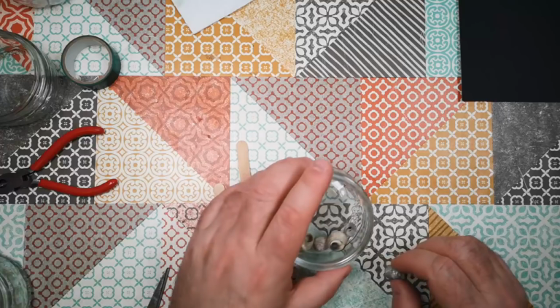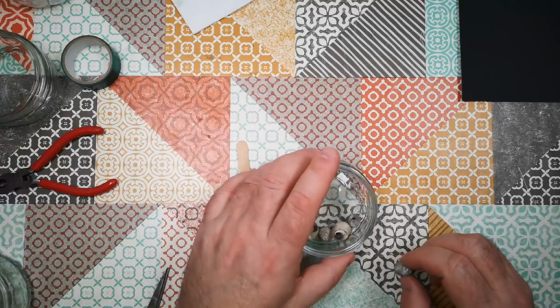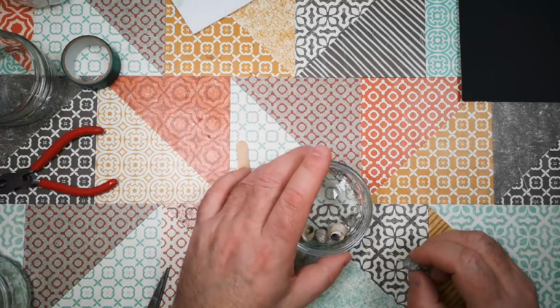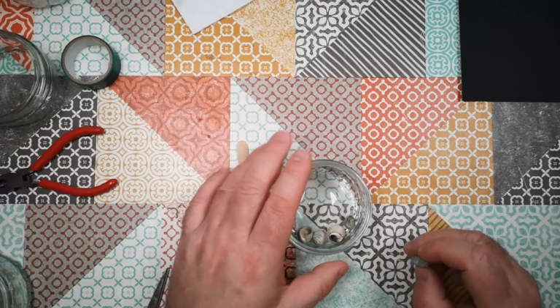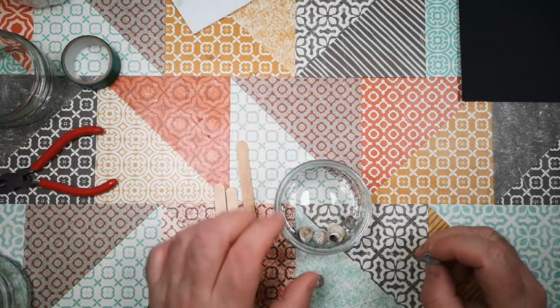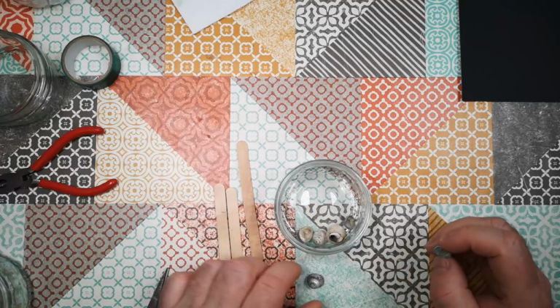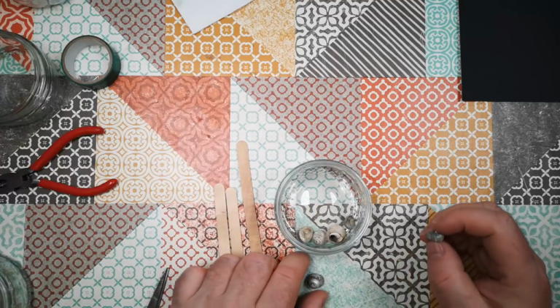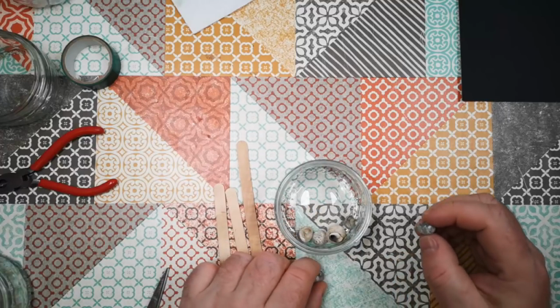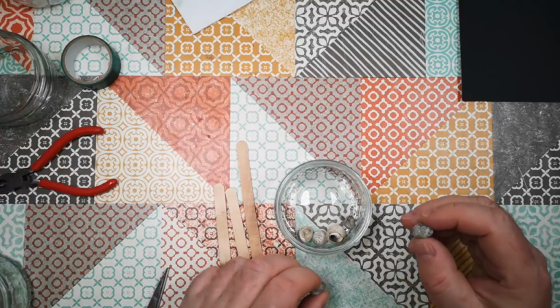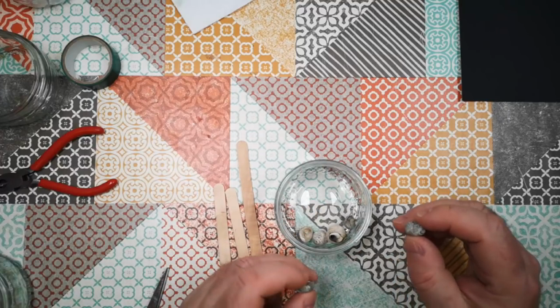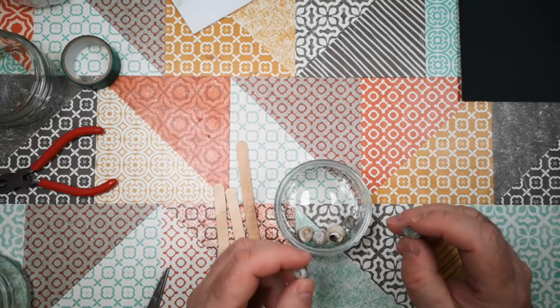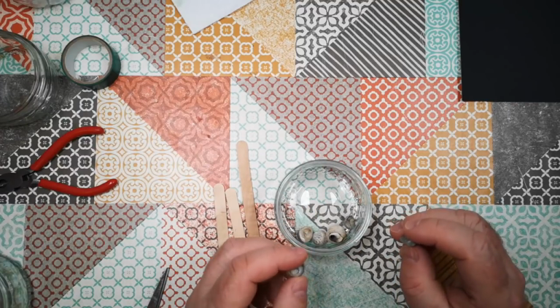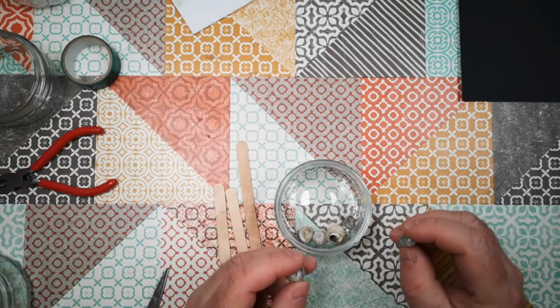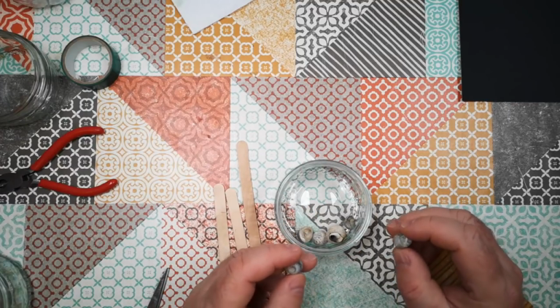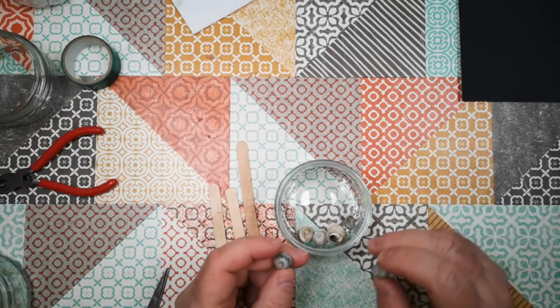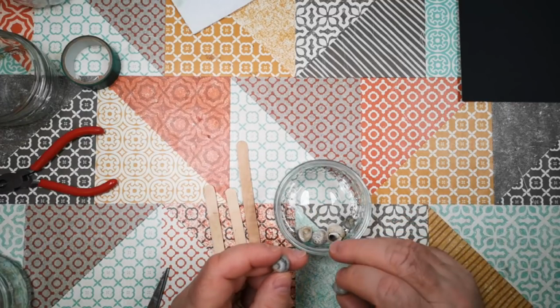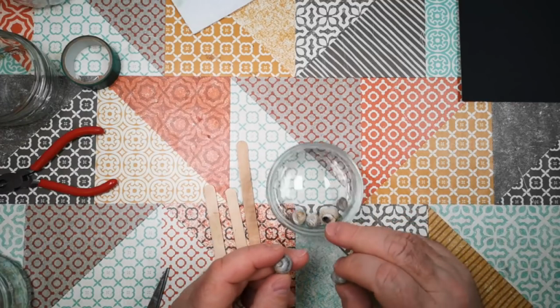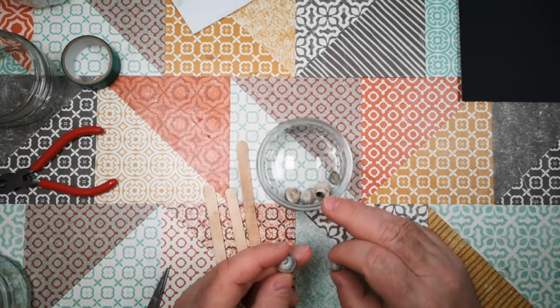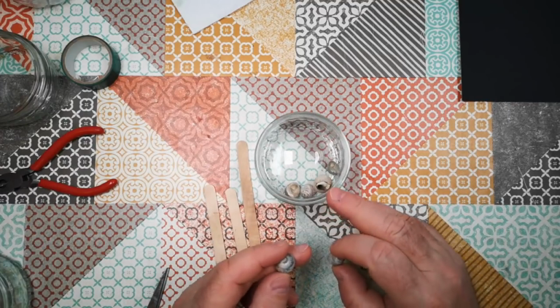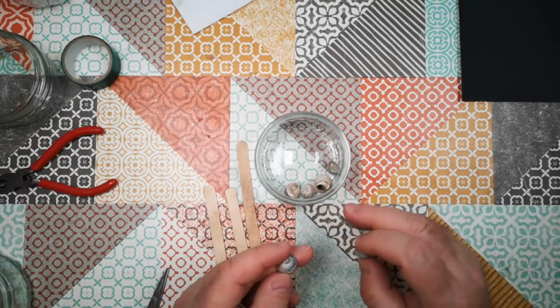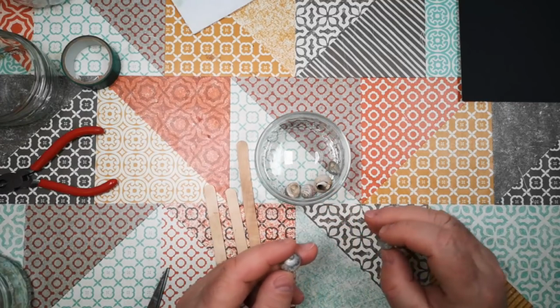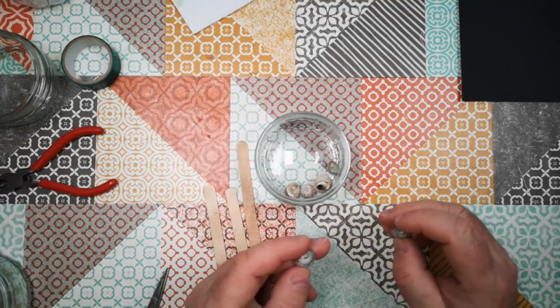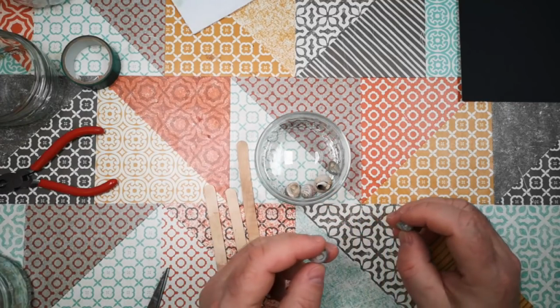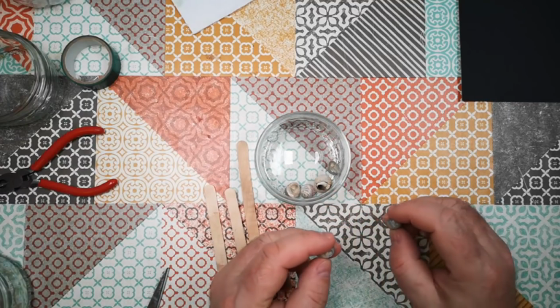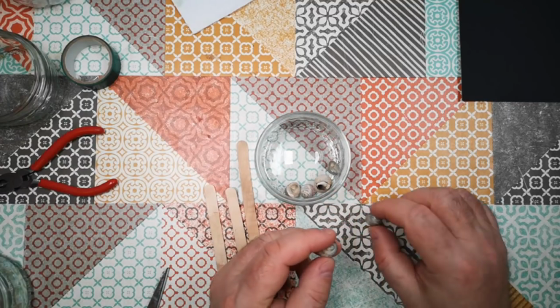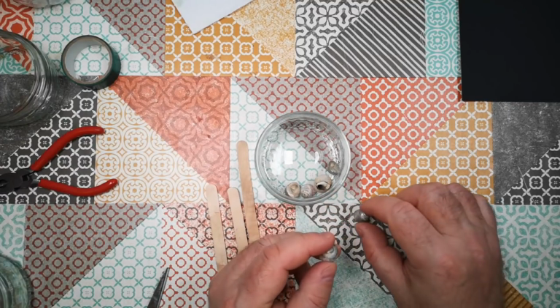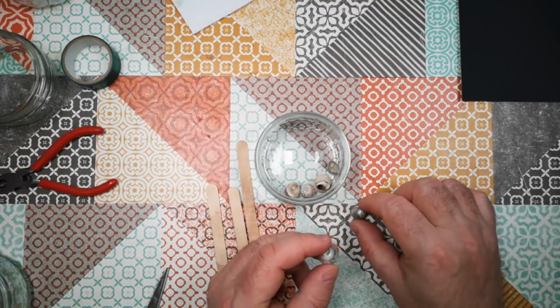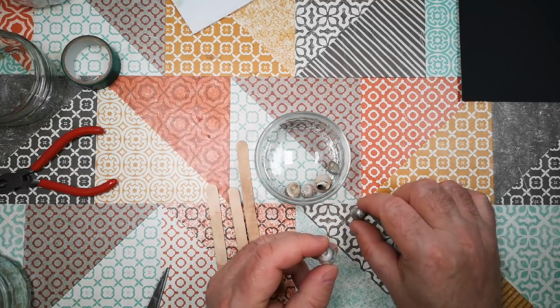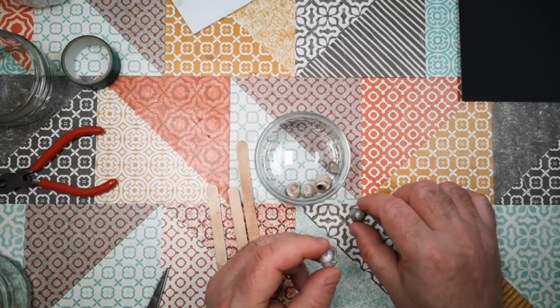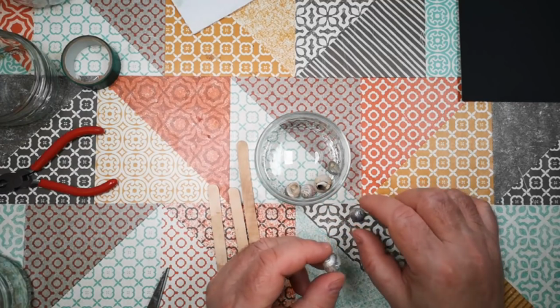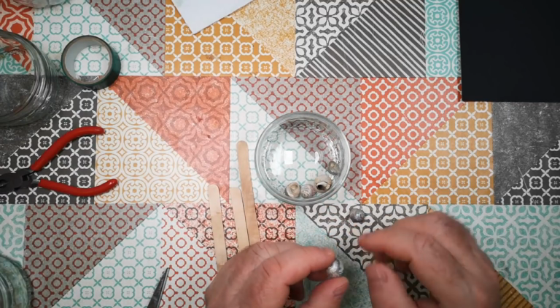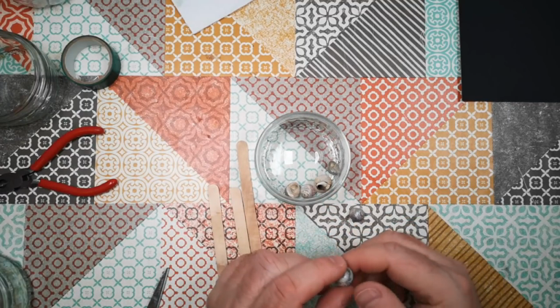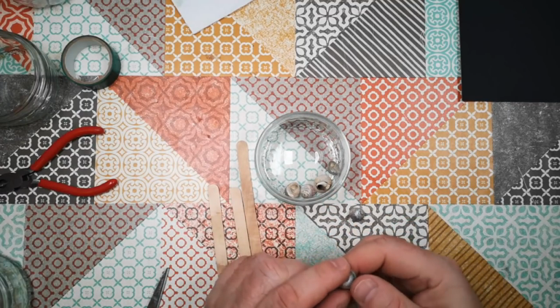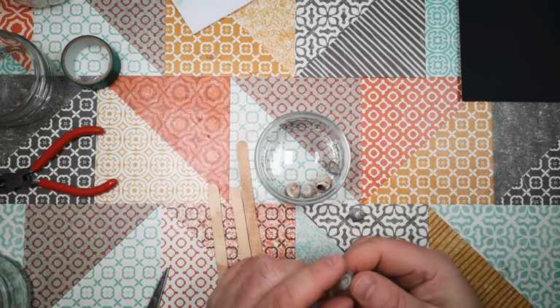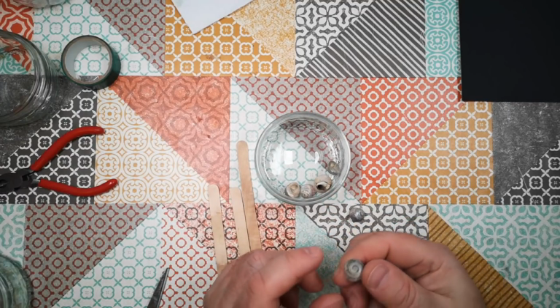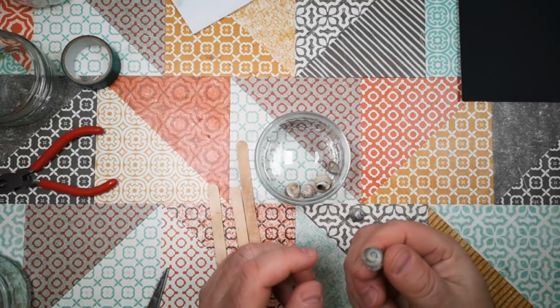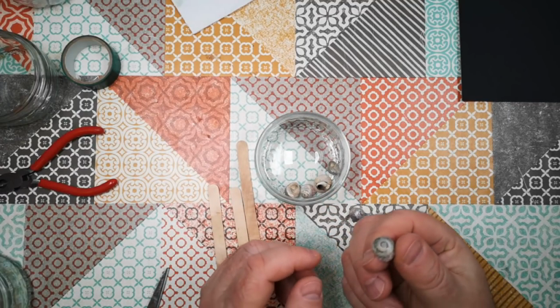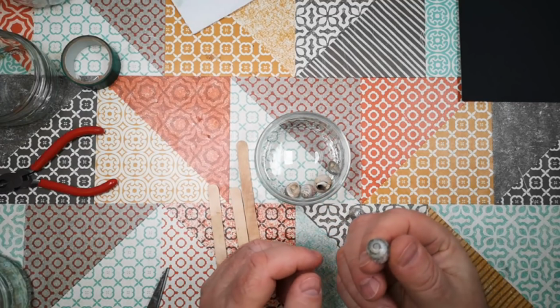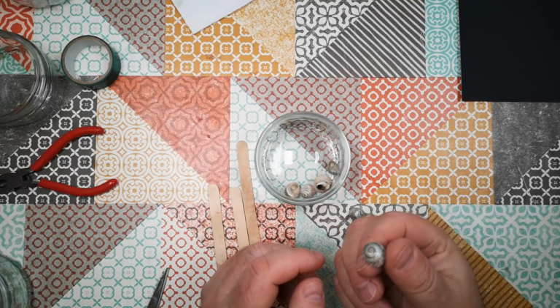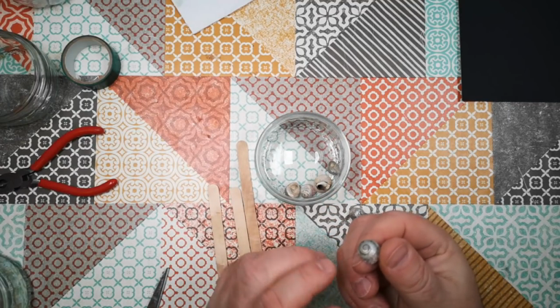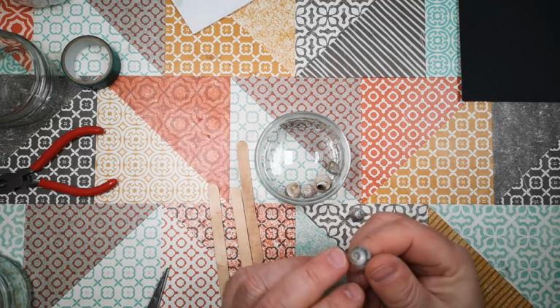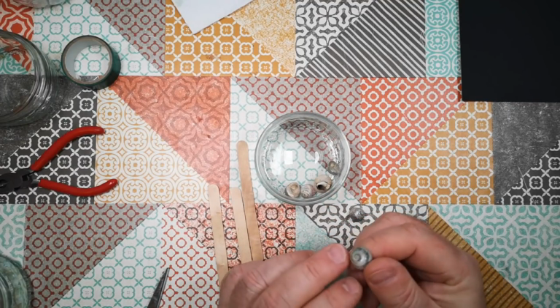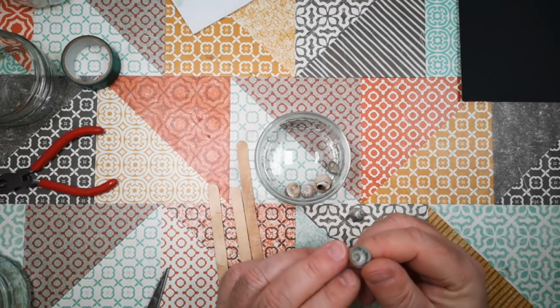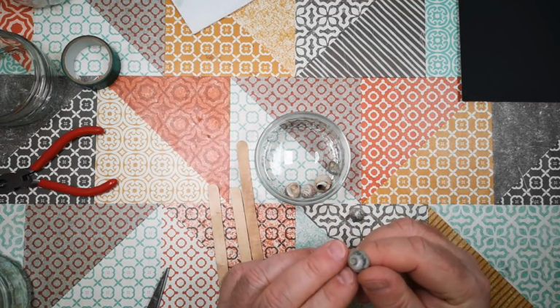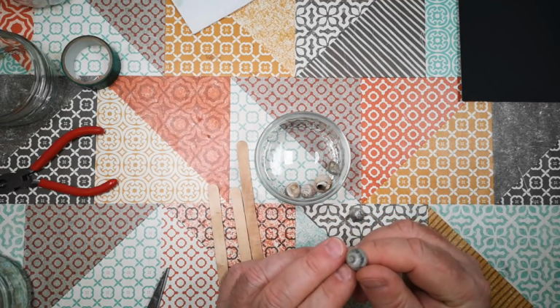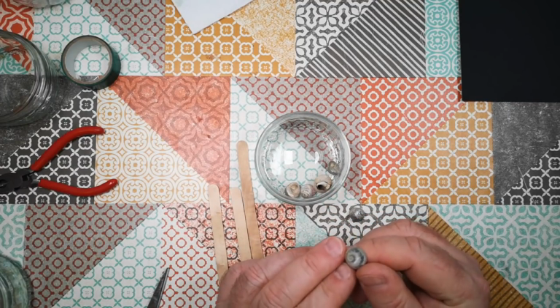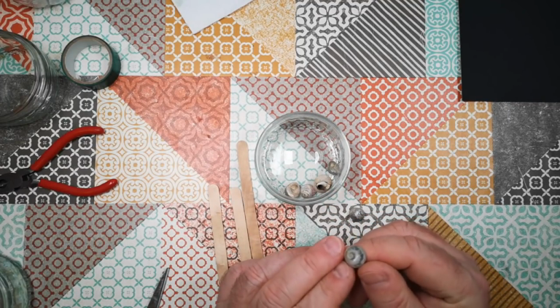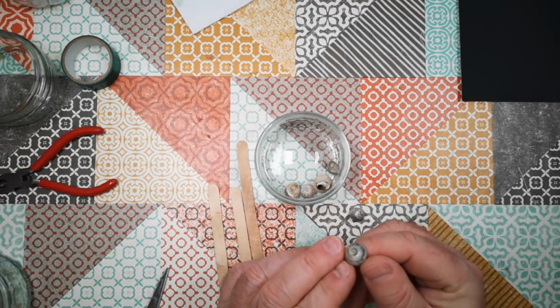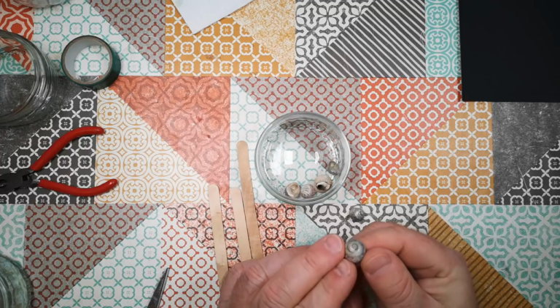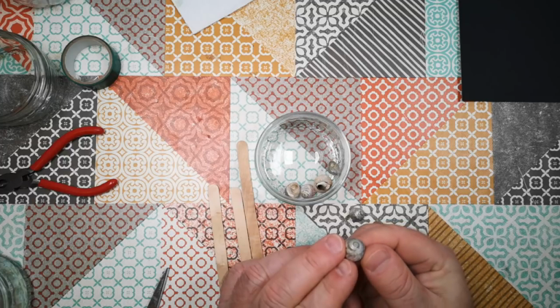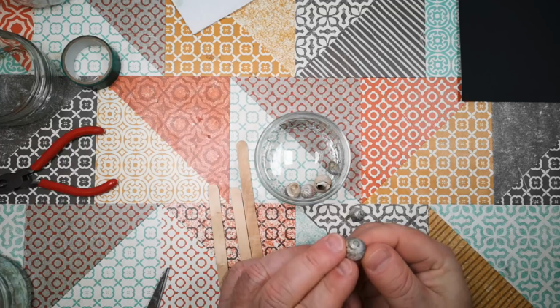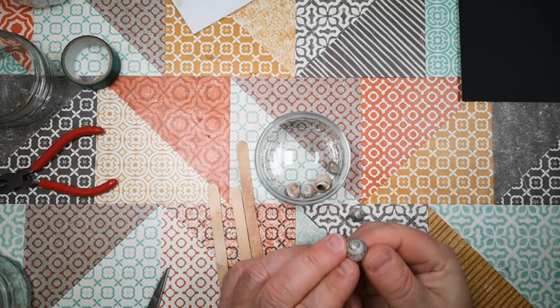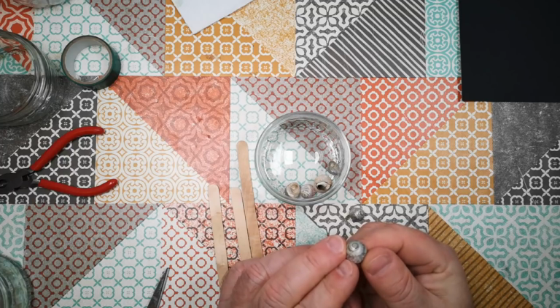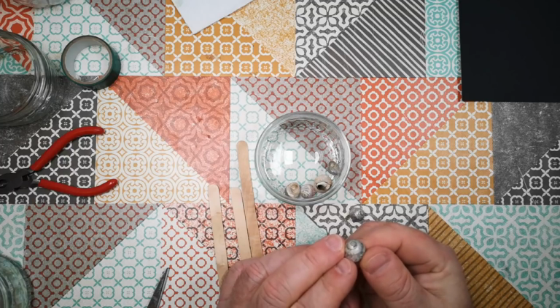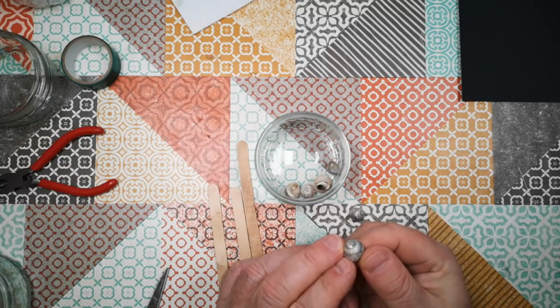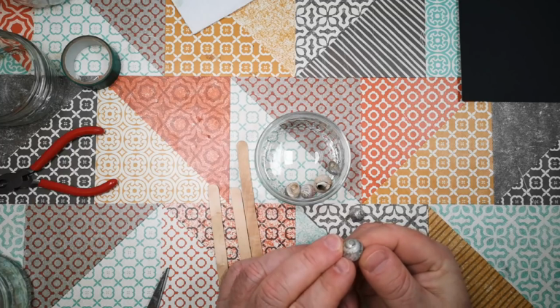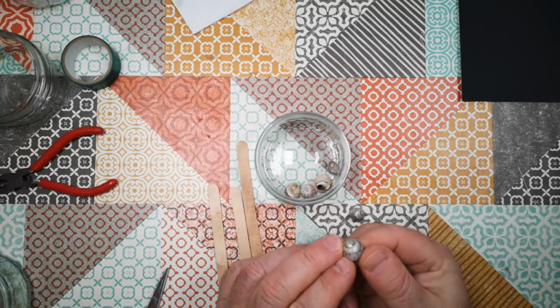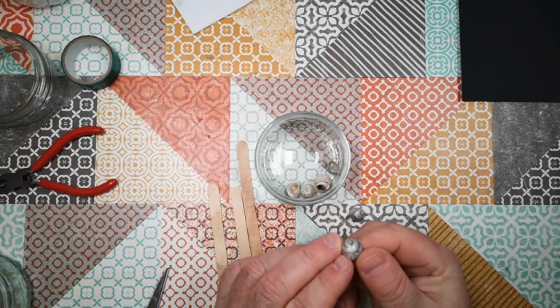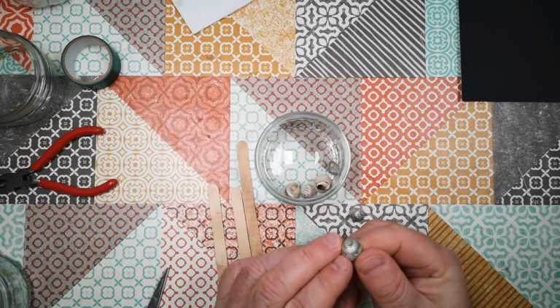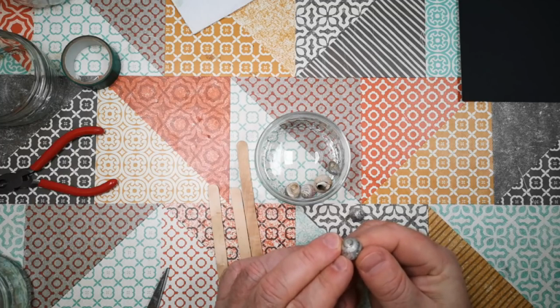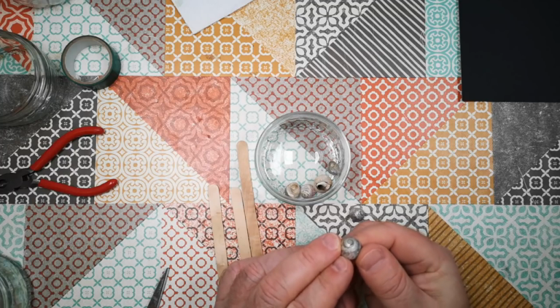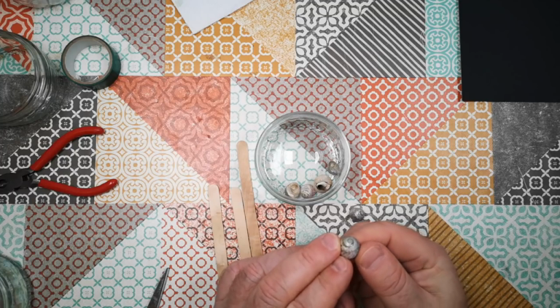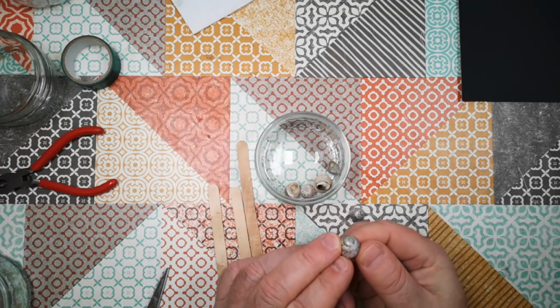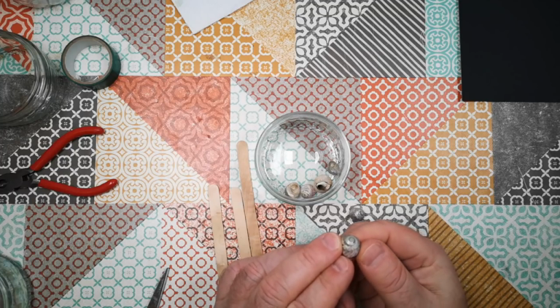I was at the beach the other day and I picked up these little shells, and today I'm going to see if we can do anything interesting with them.